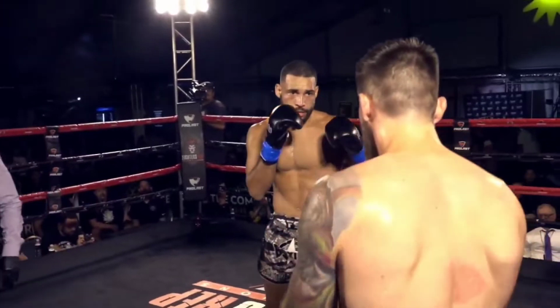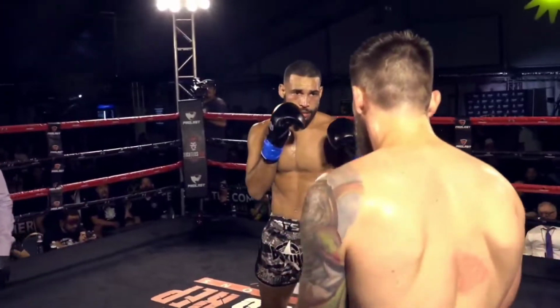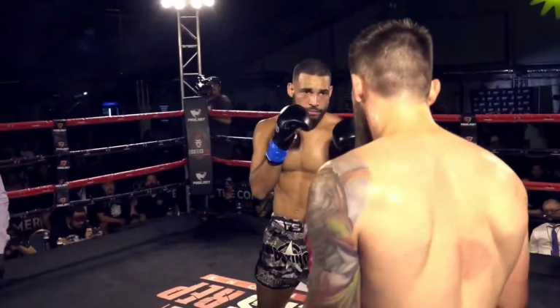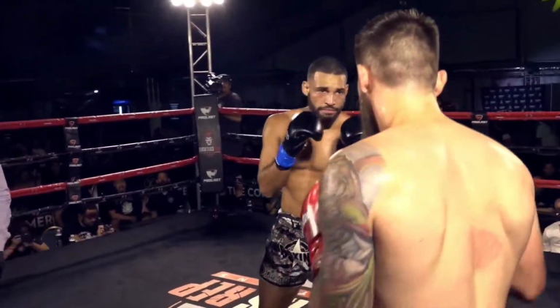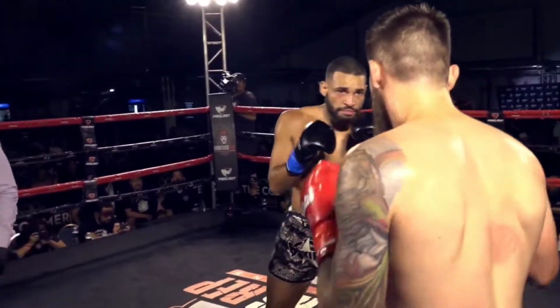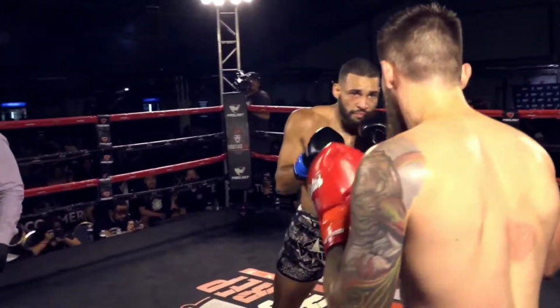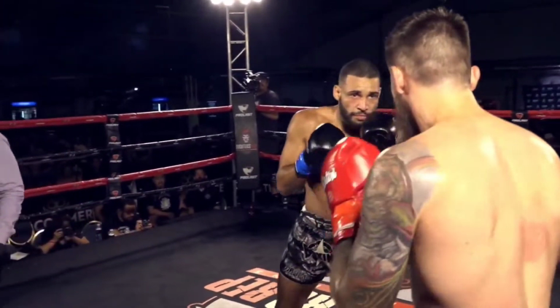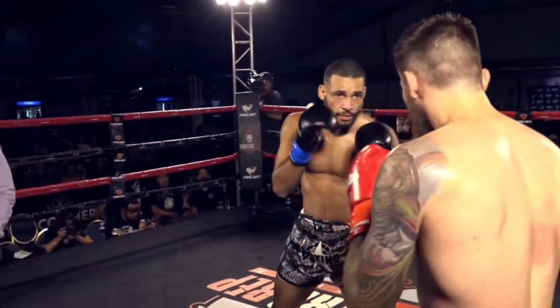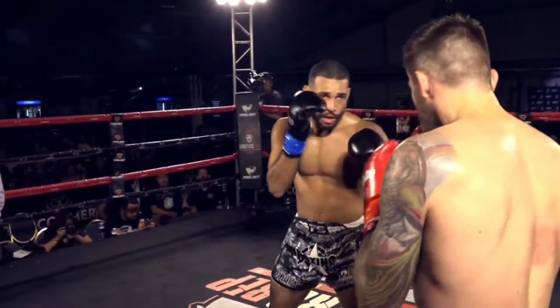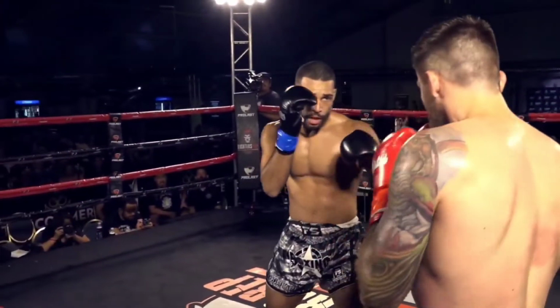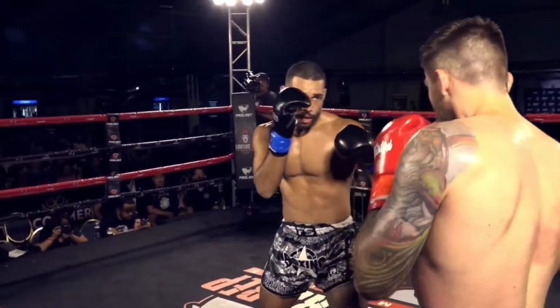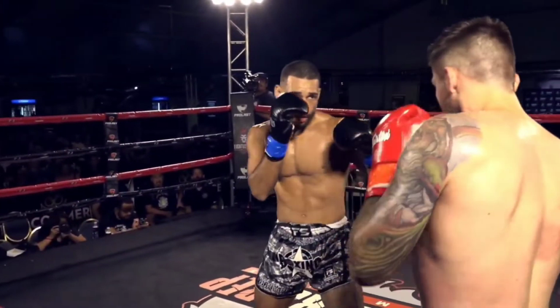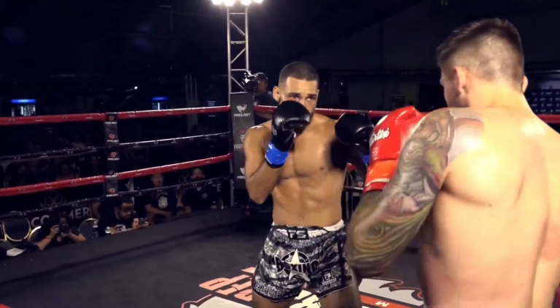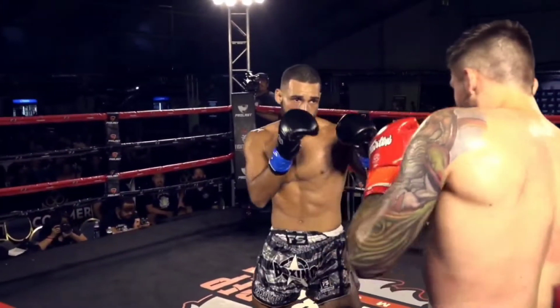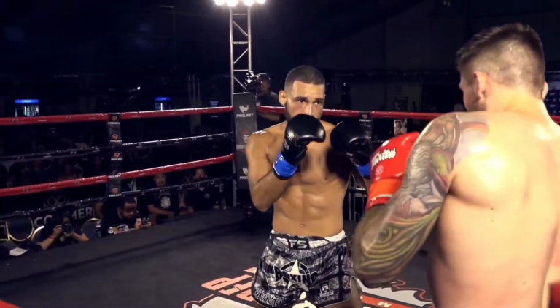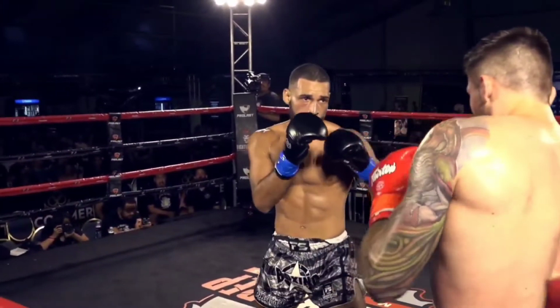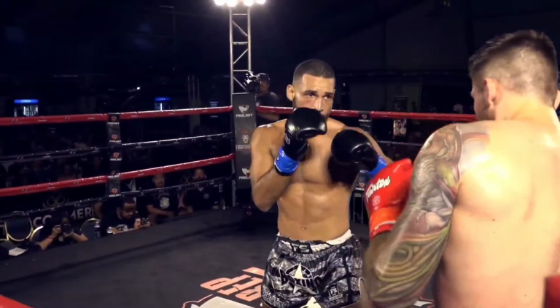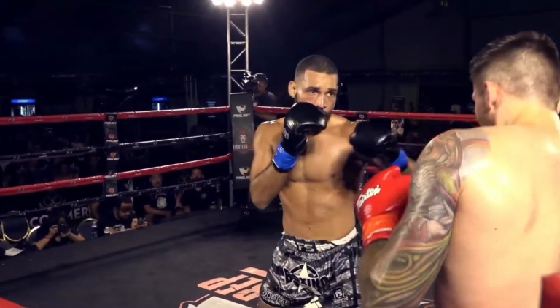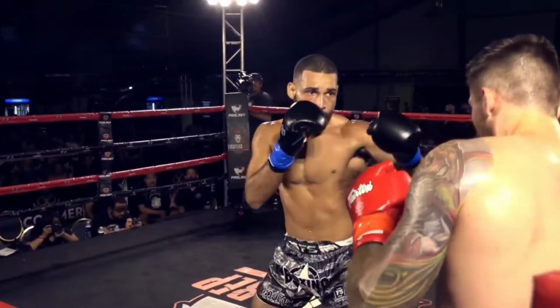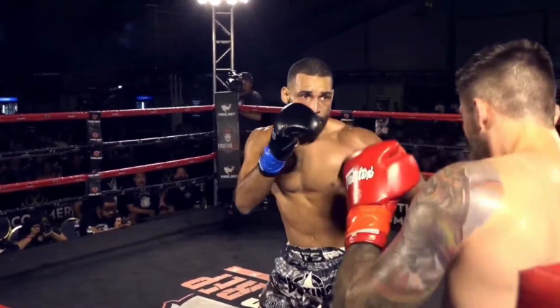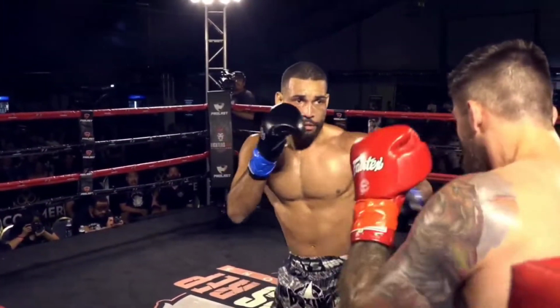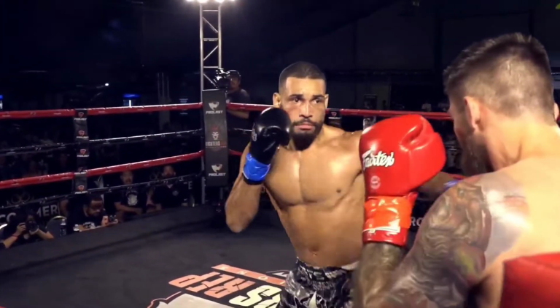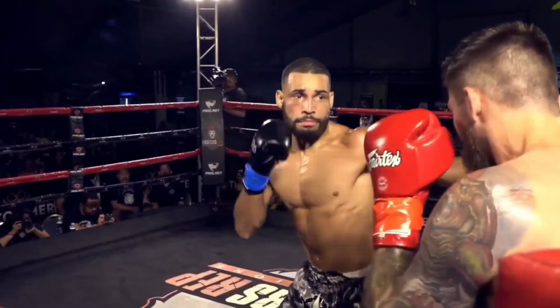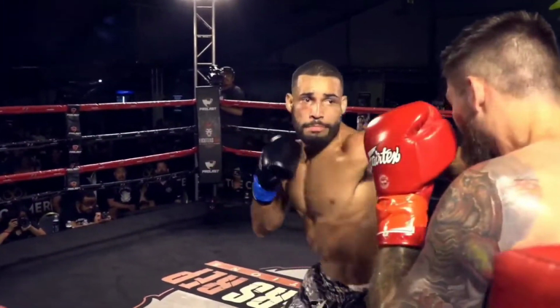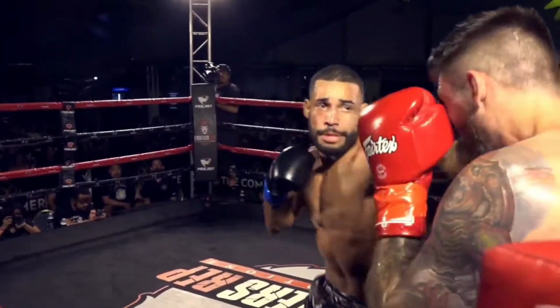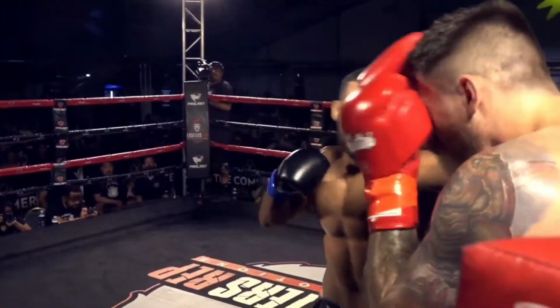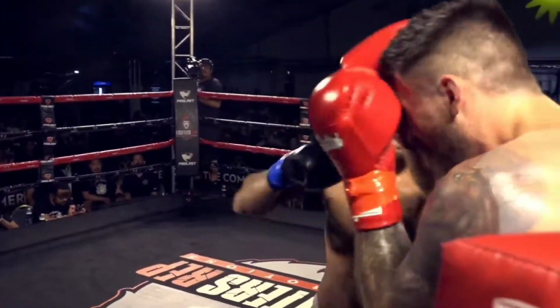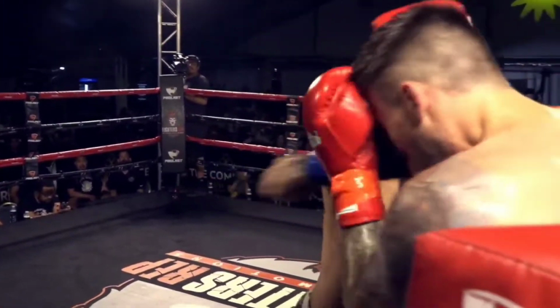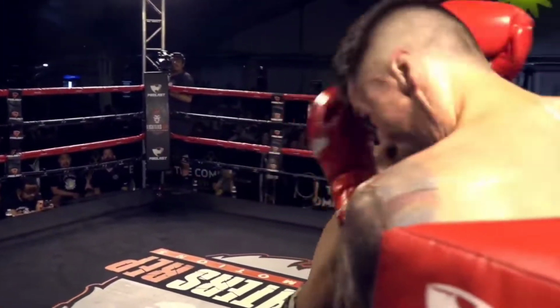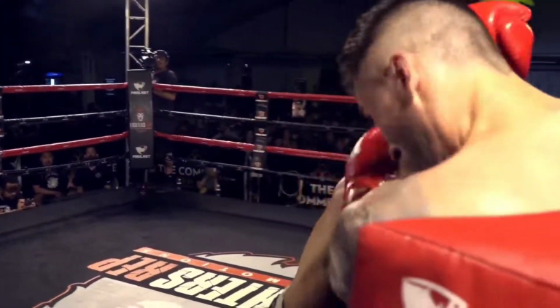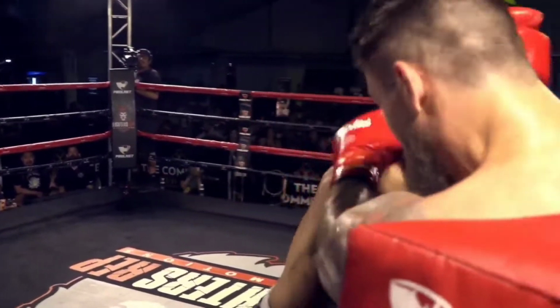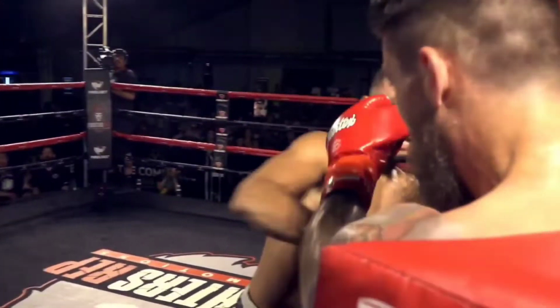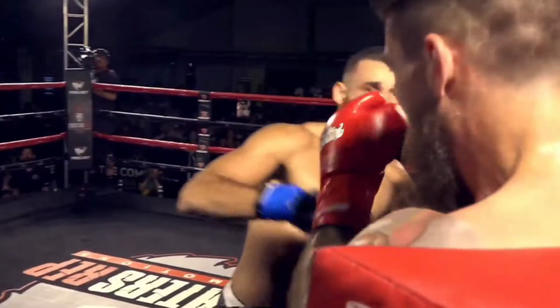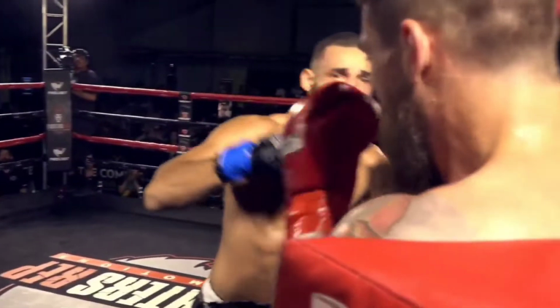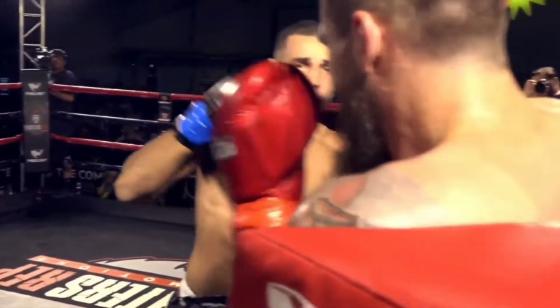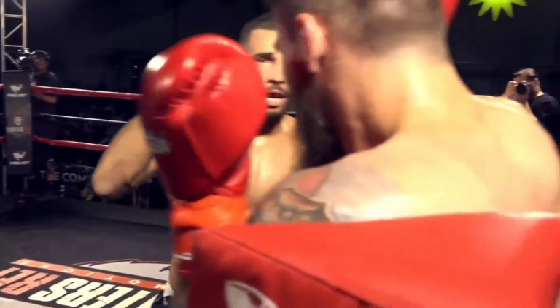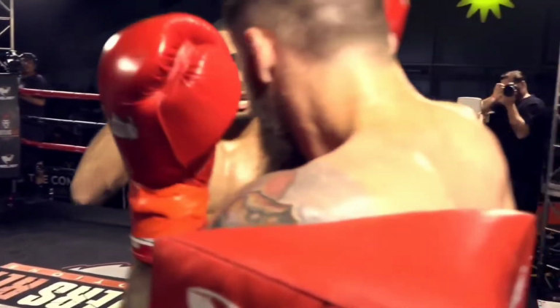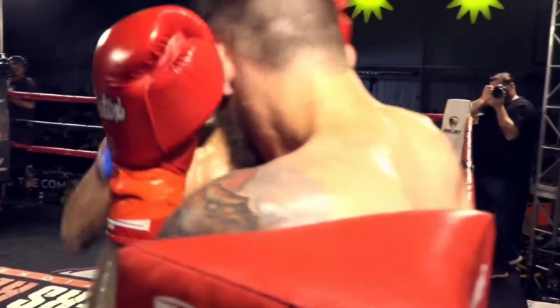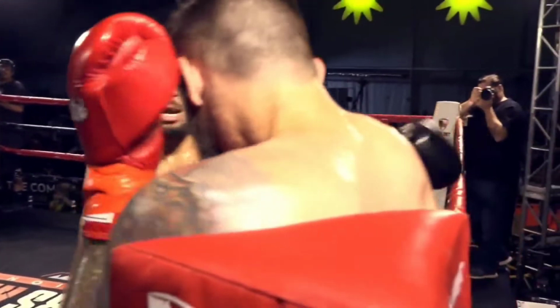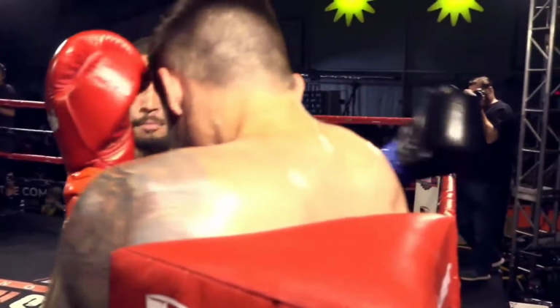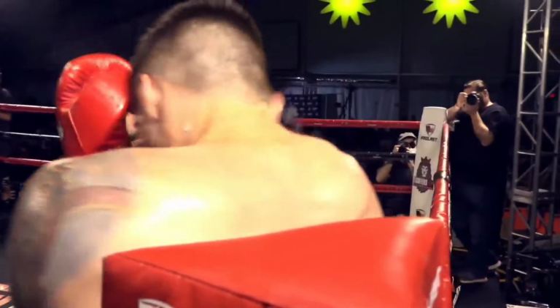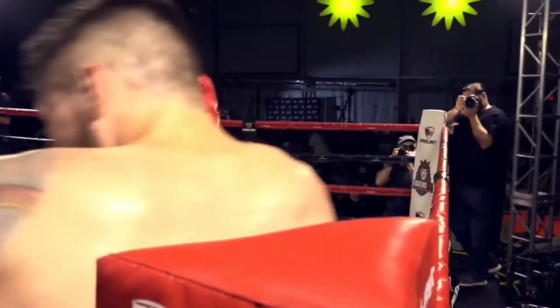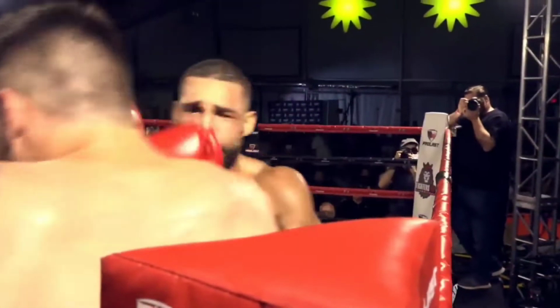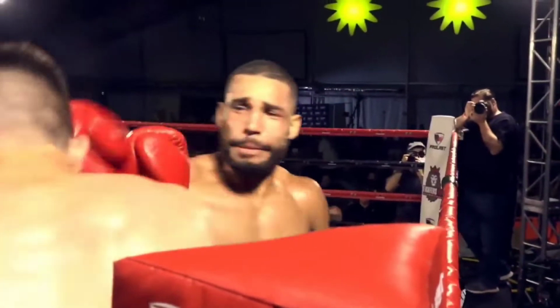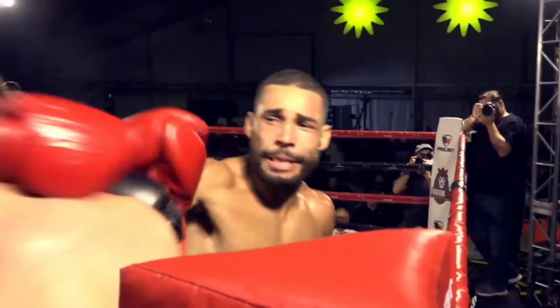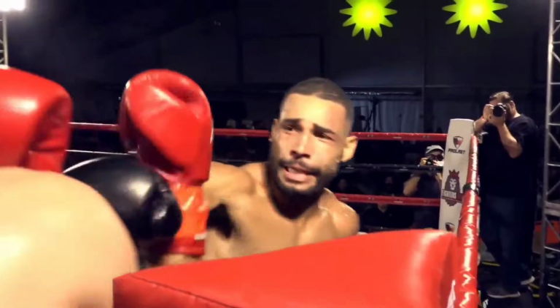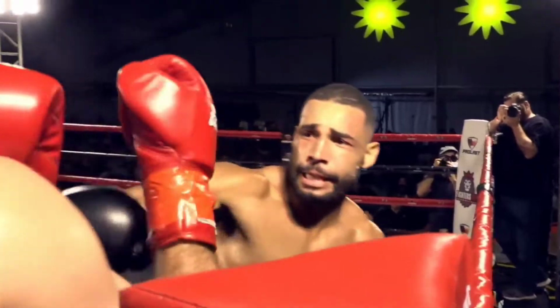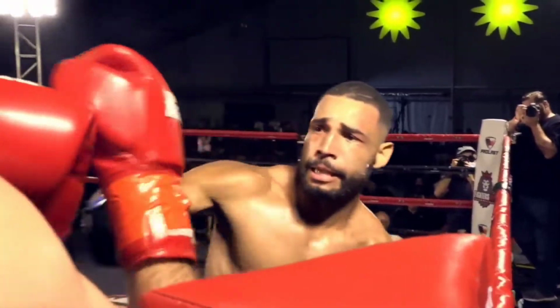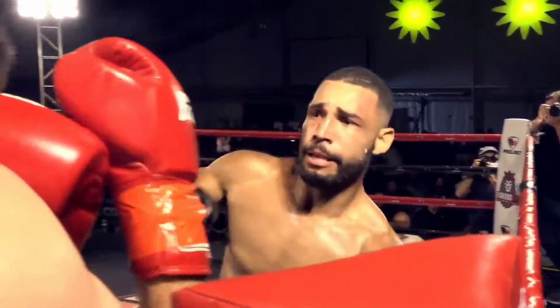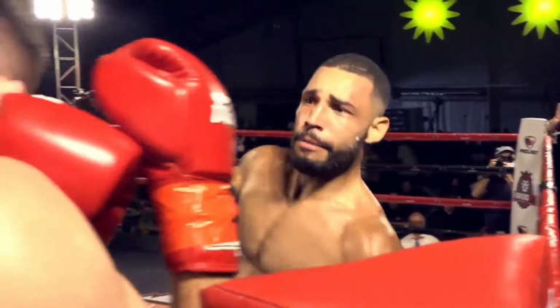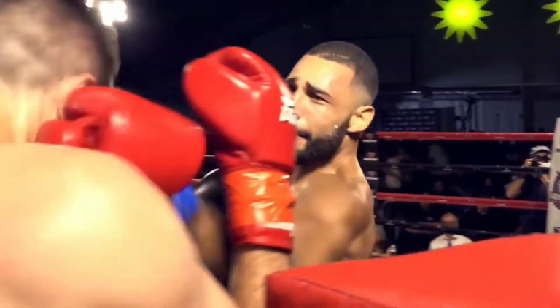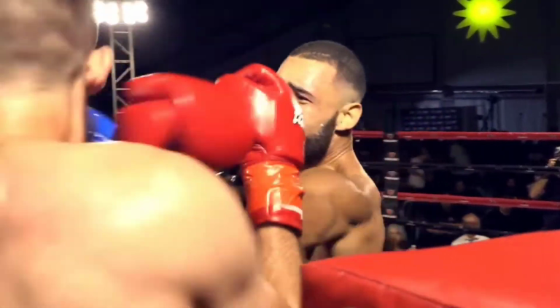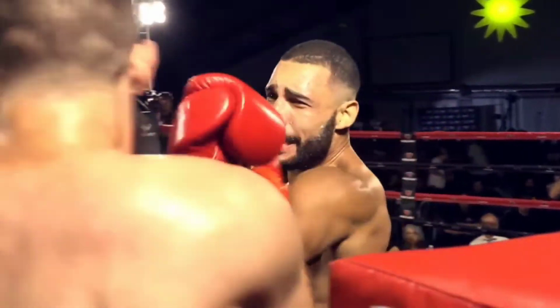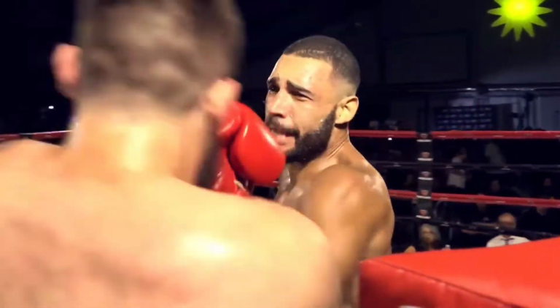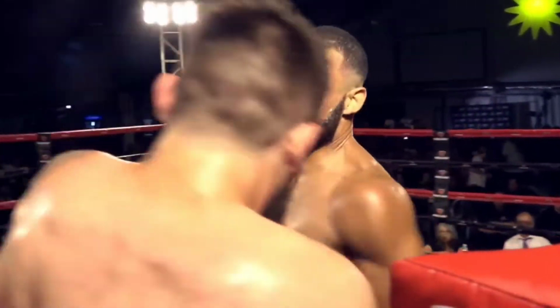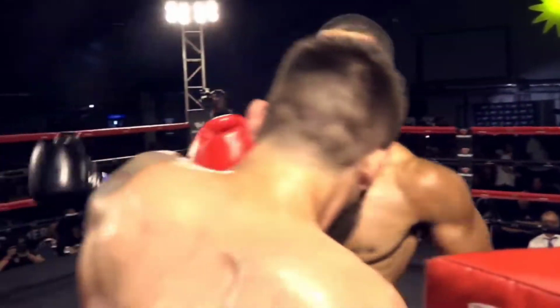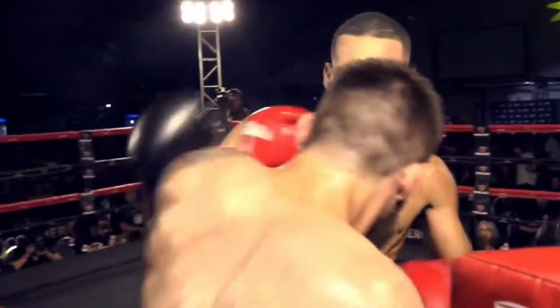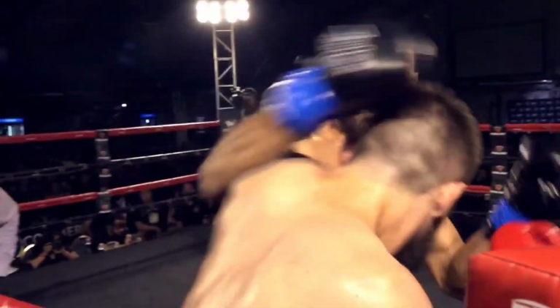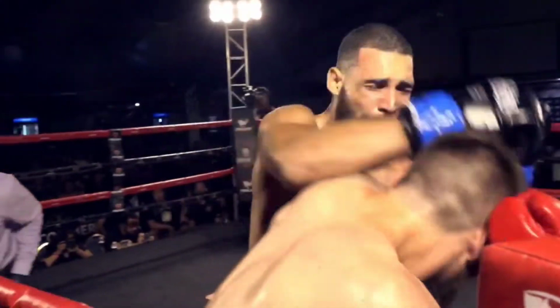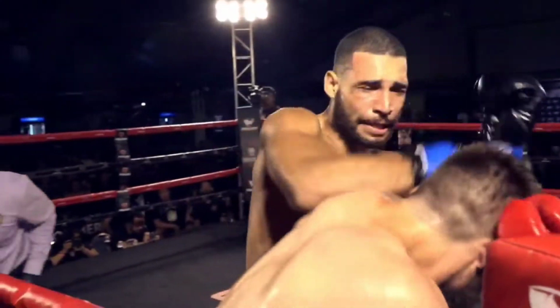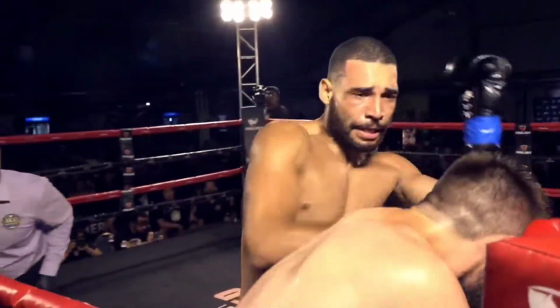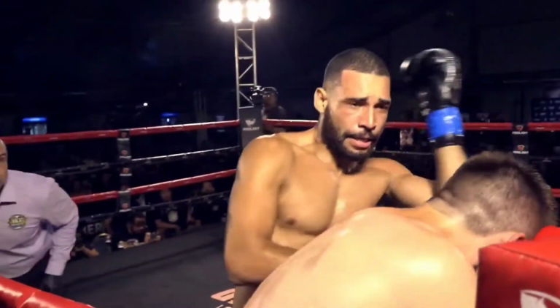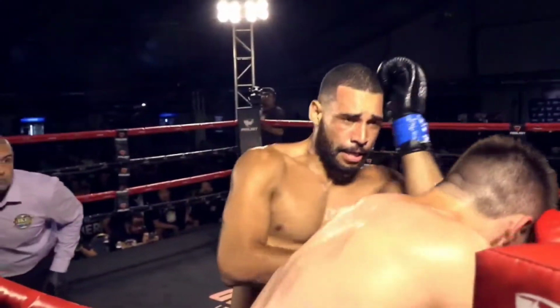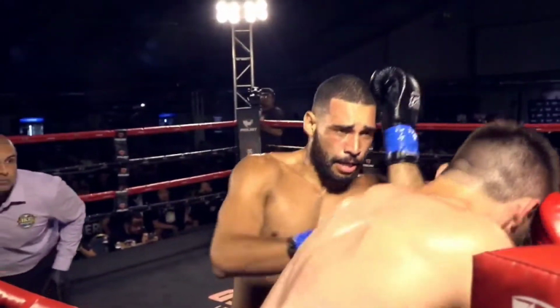Look at this. Hands where they're going — bam, bam. Nice cross, boom. Clubbing hook, cross up, uppercut.